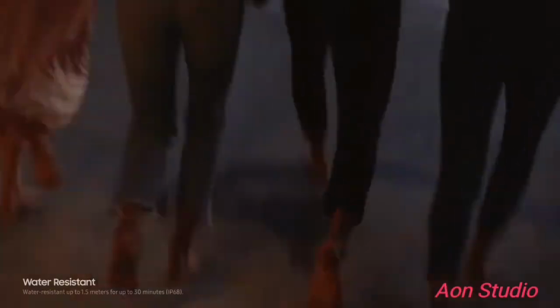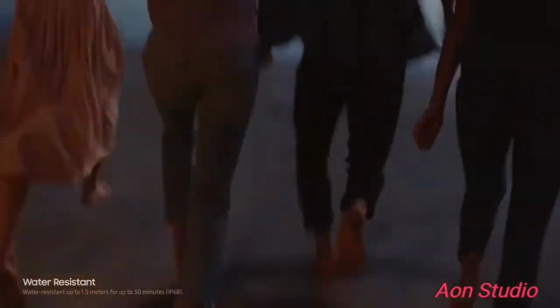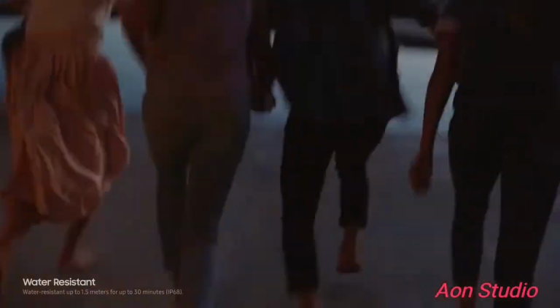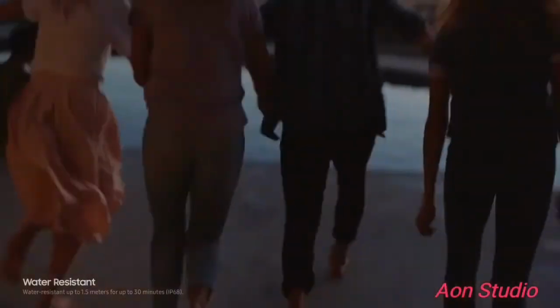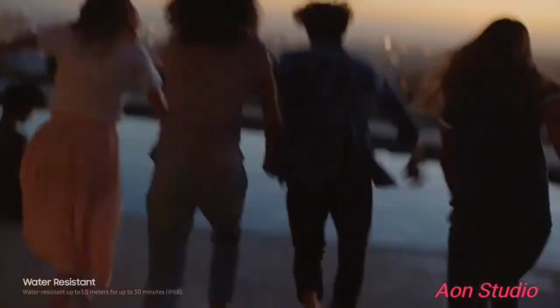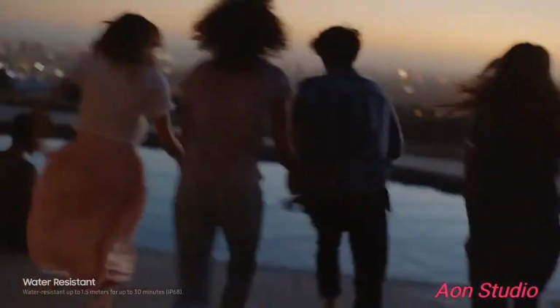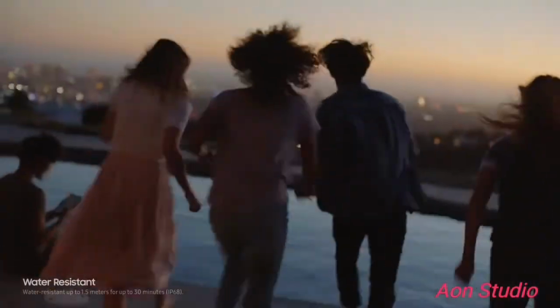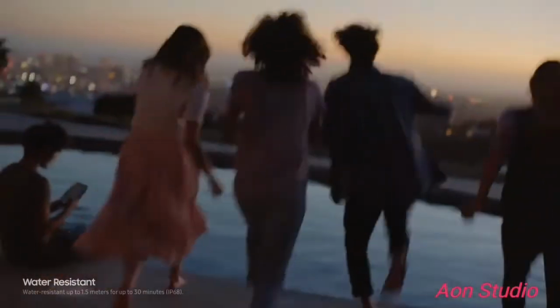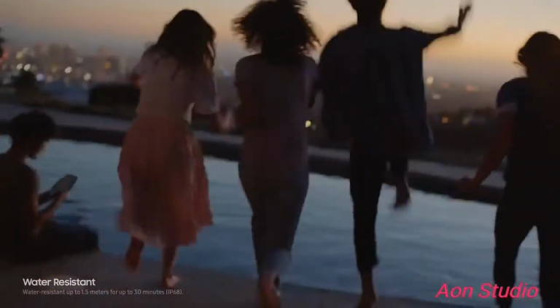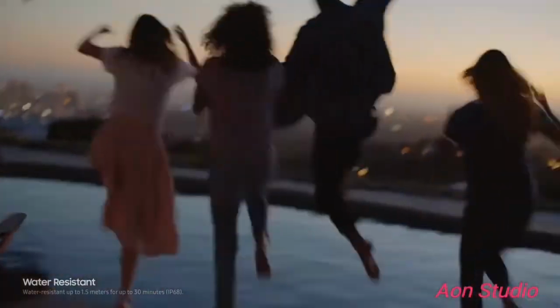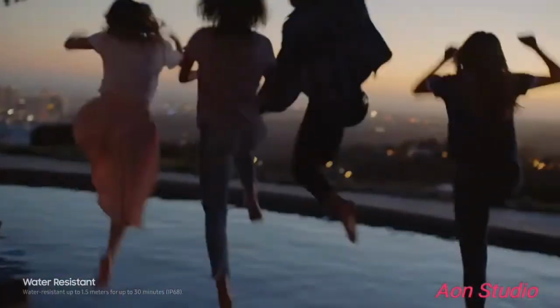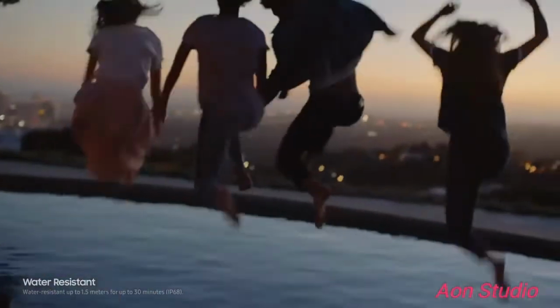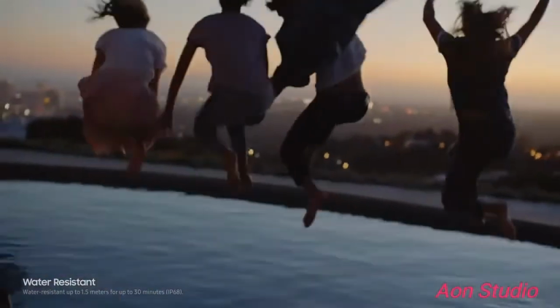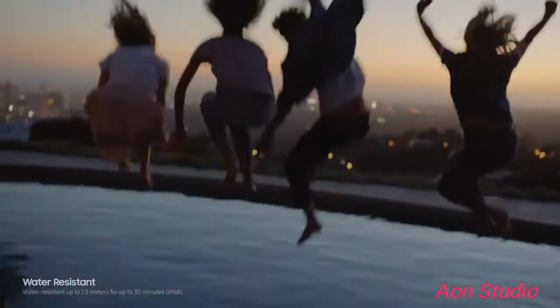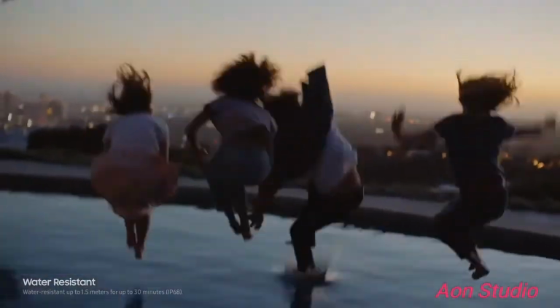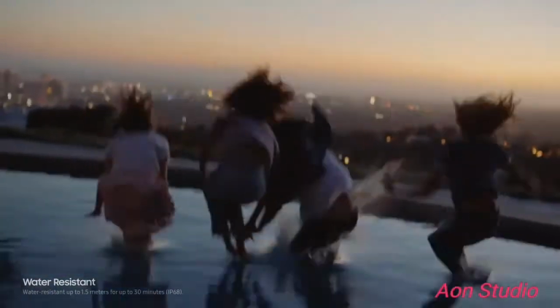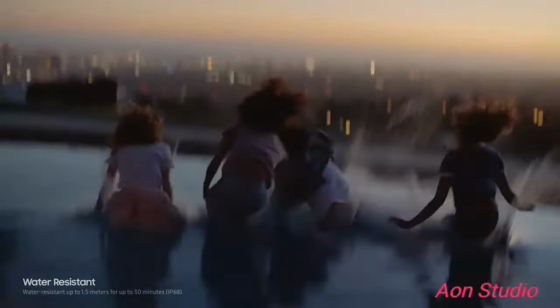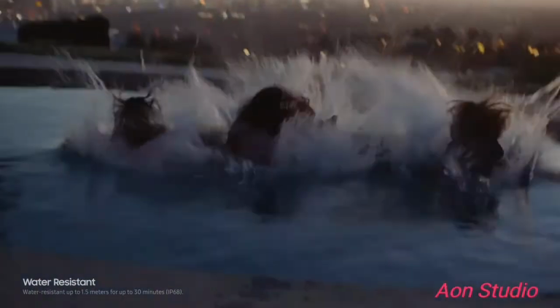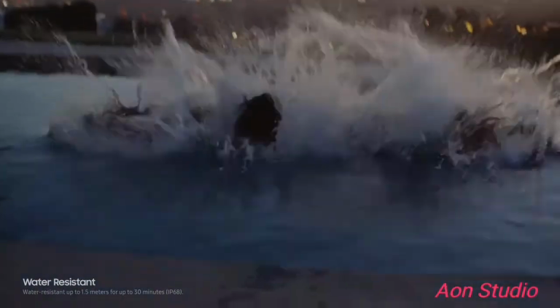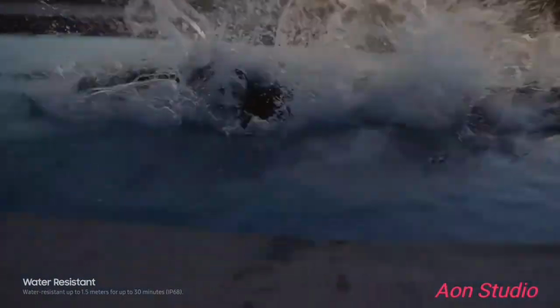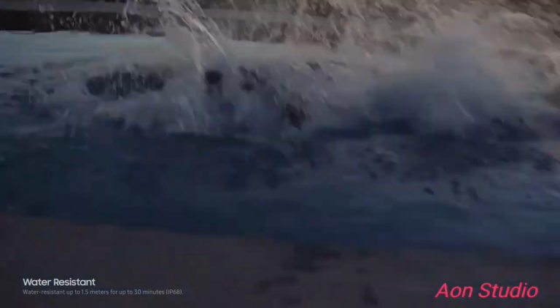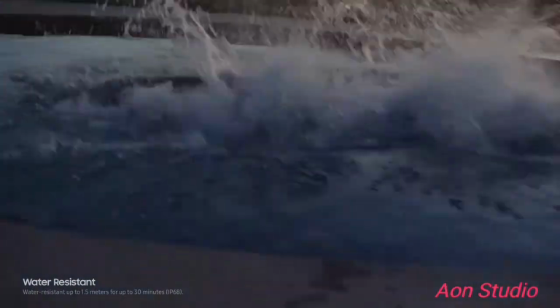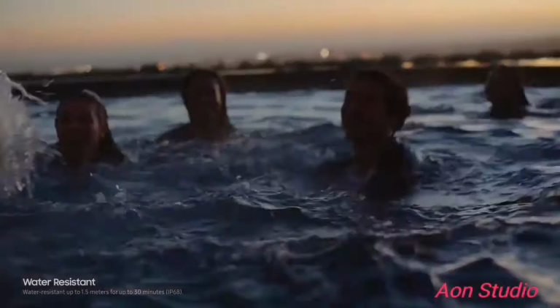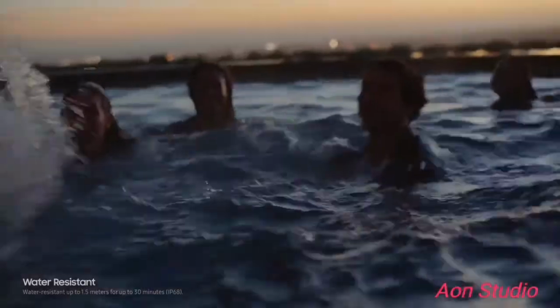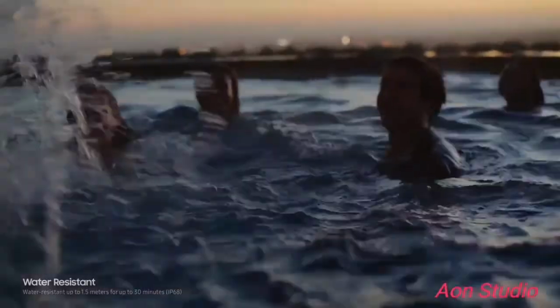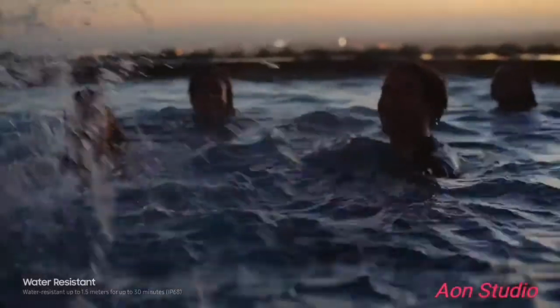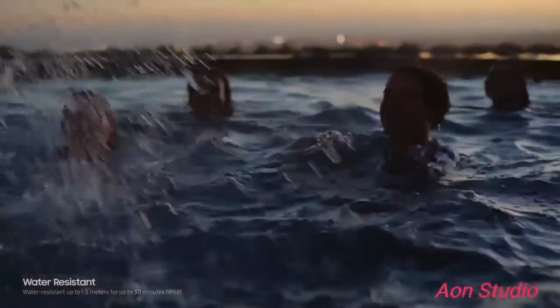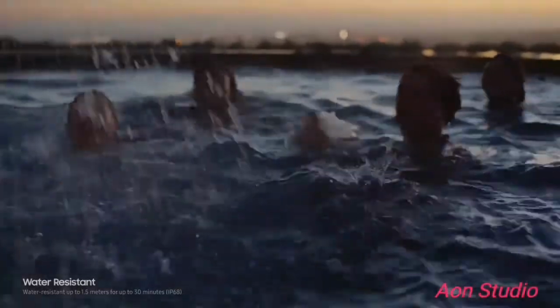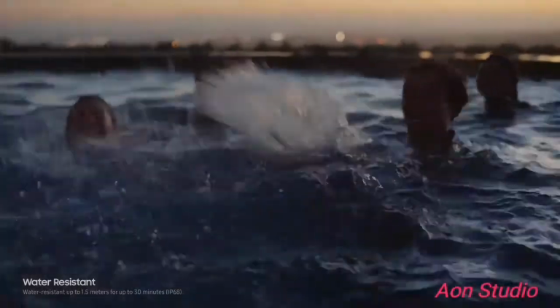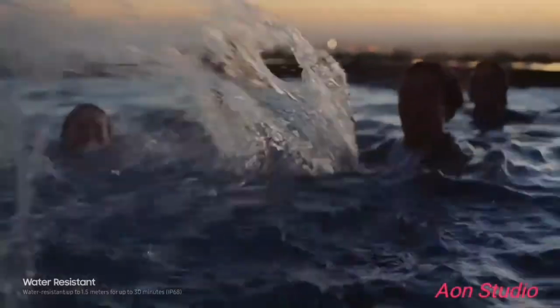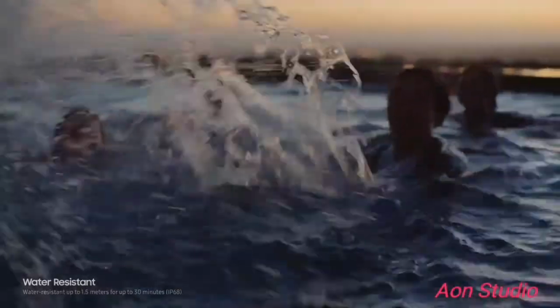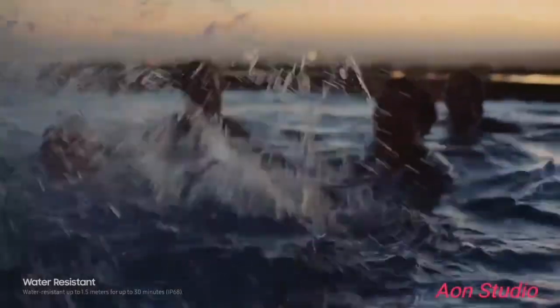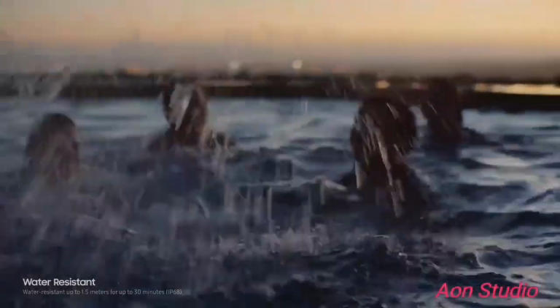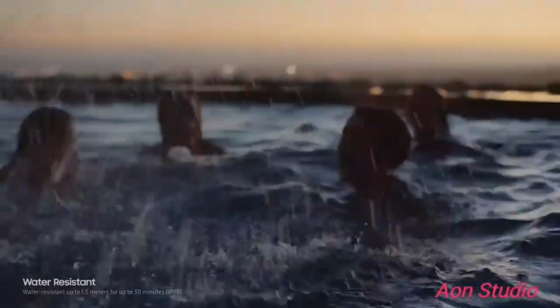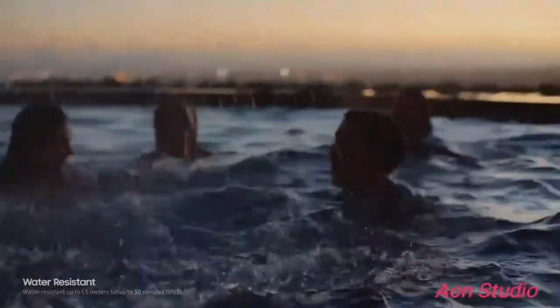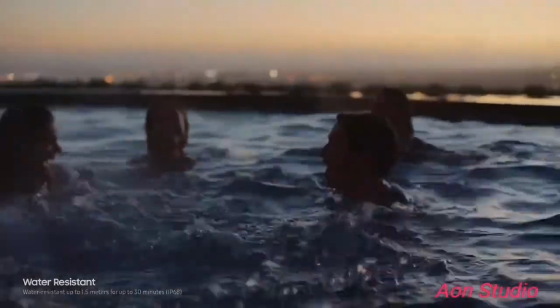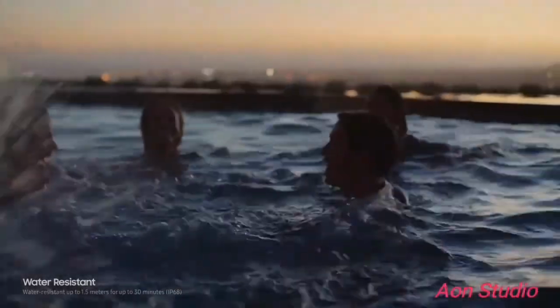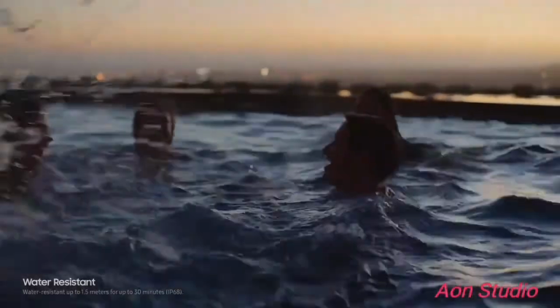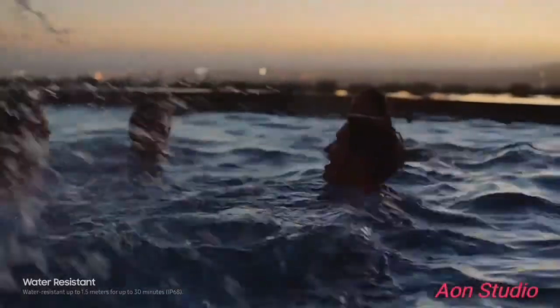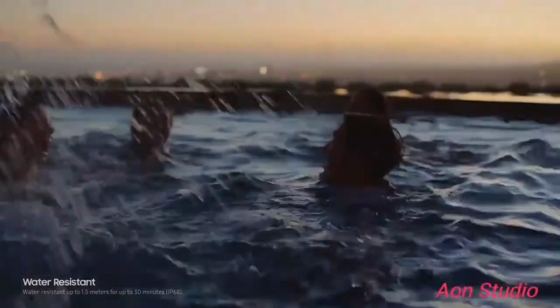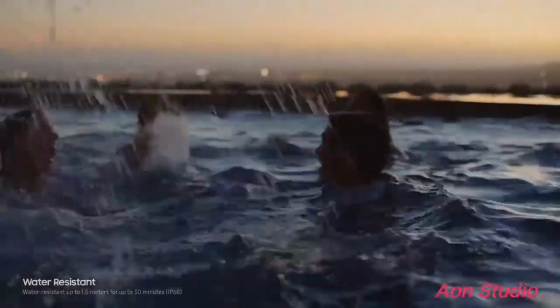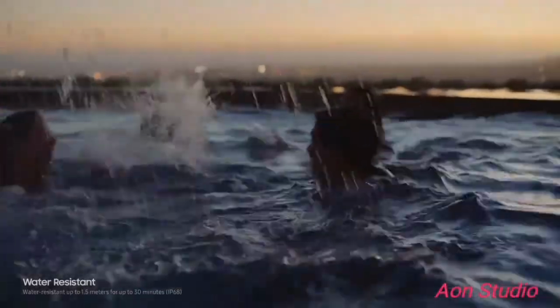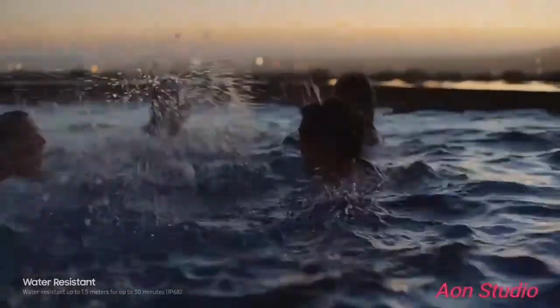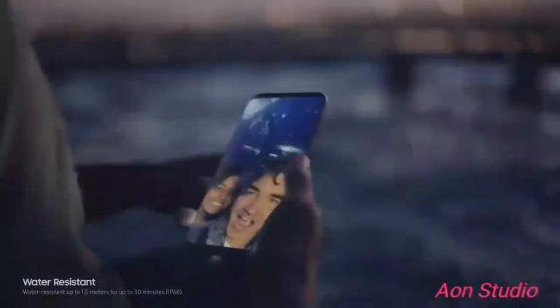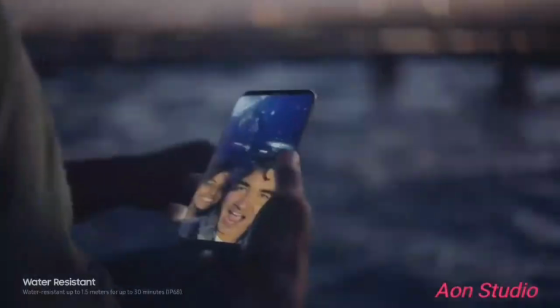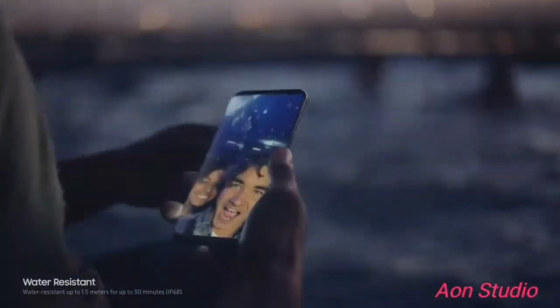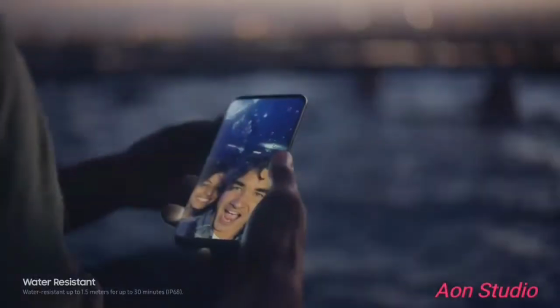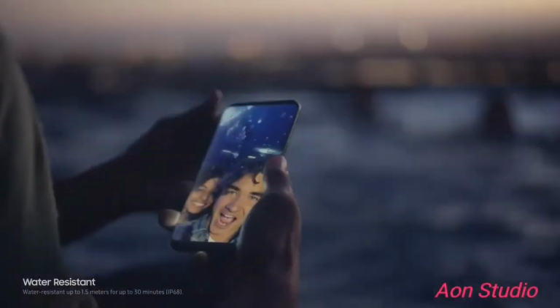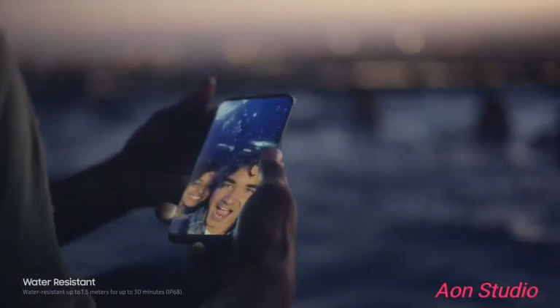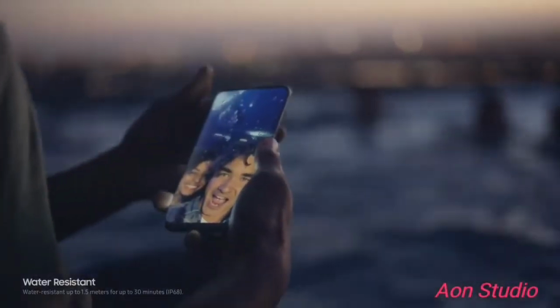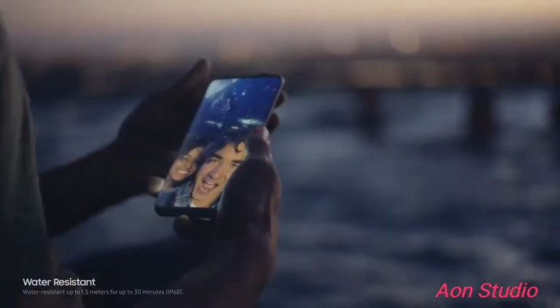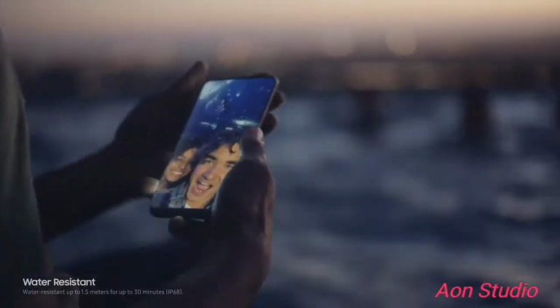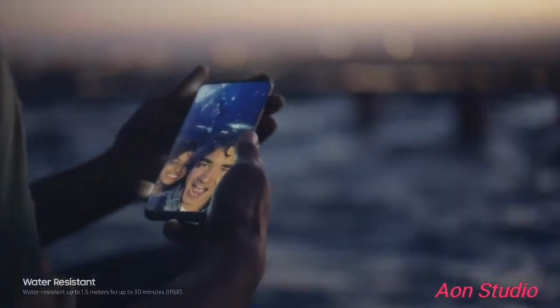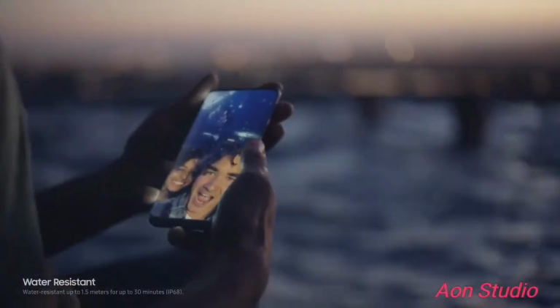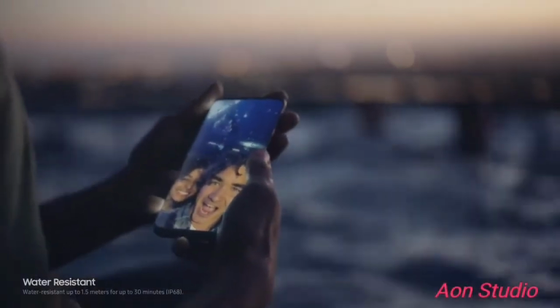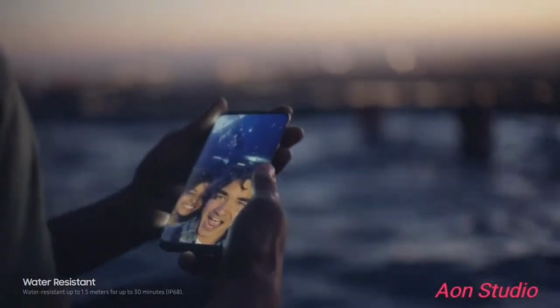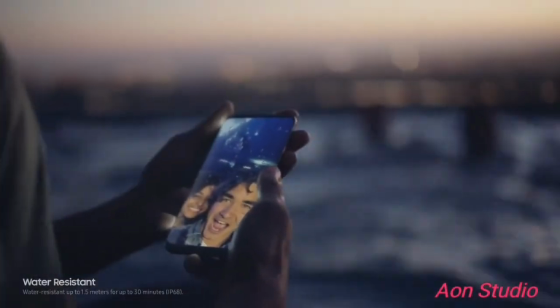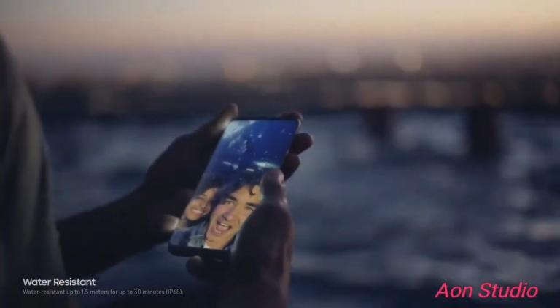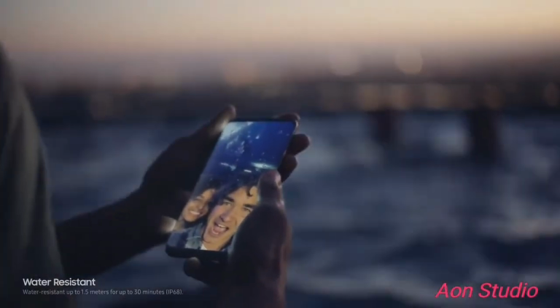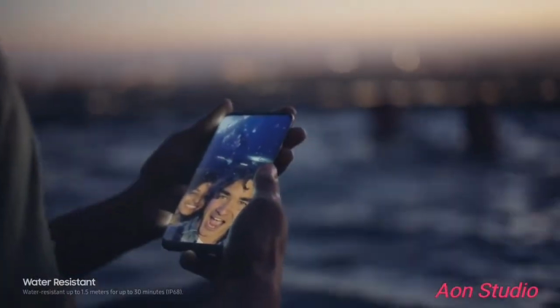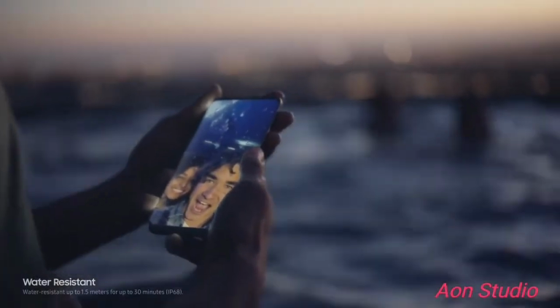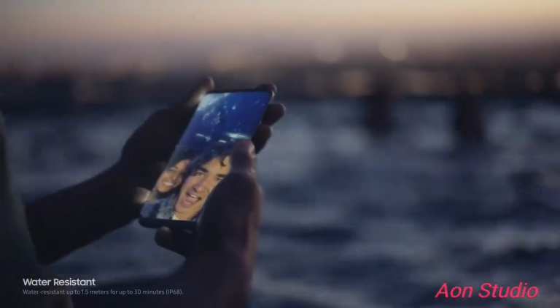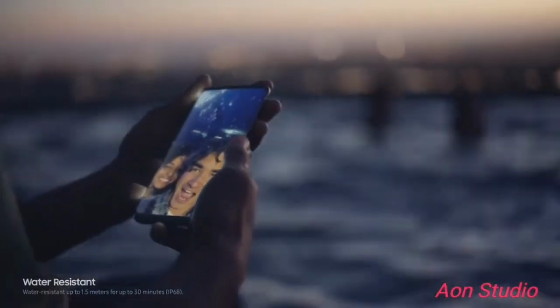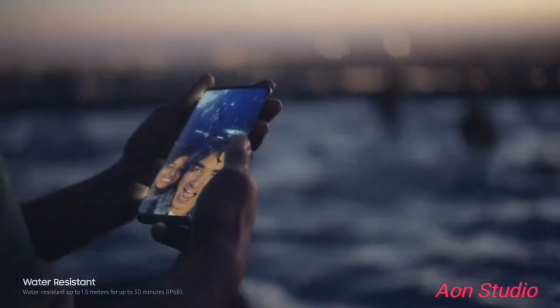Of course, the Galaxy S8 is still water-resistant, so water doesn't get in the way of your day.